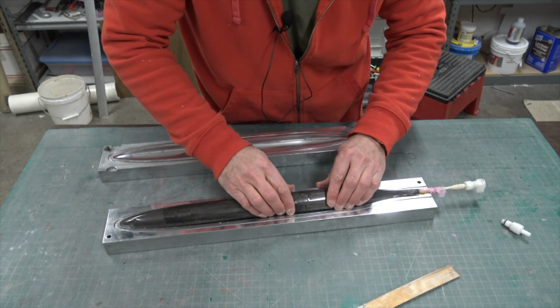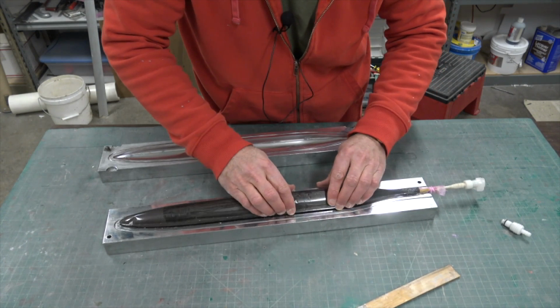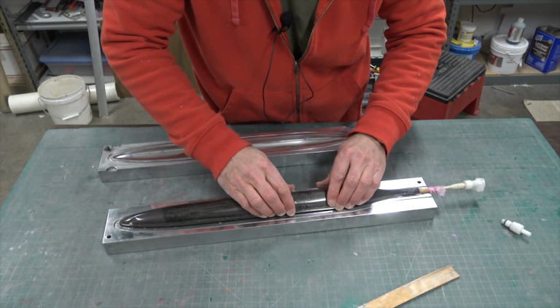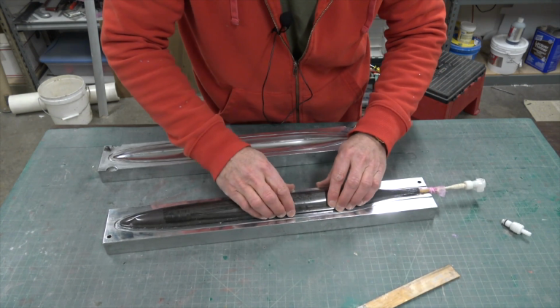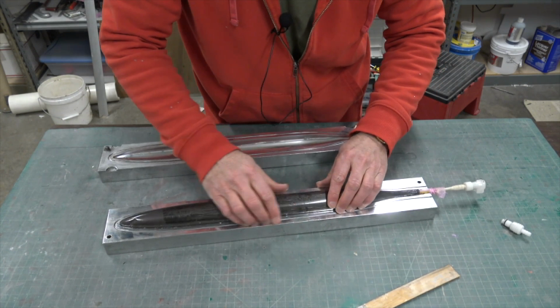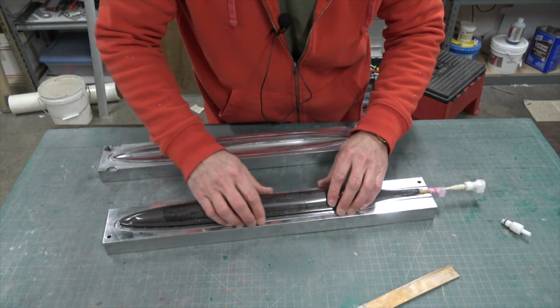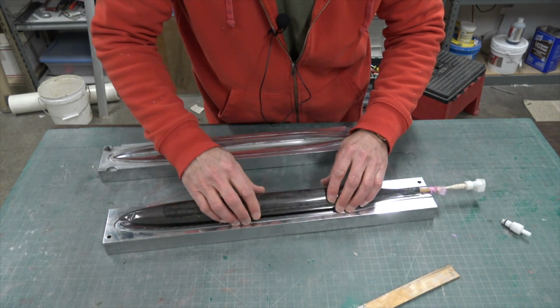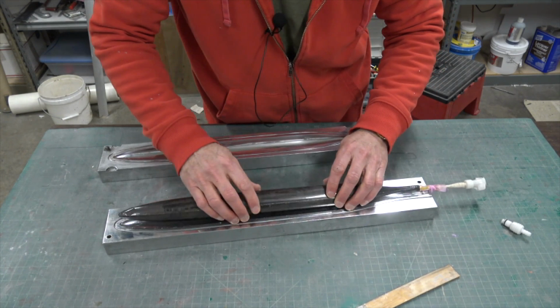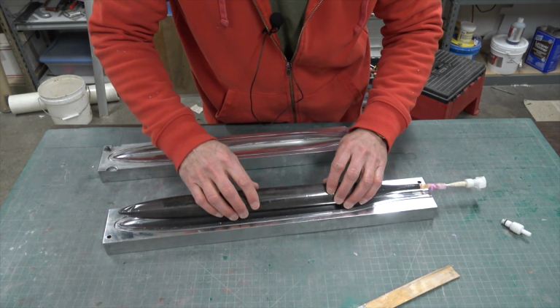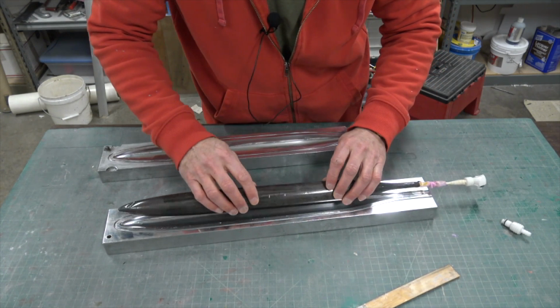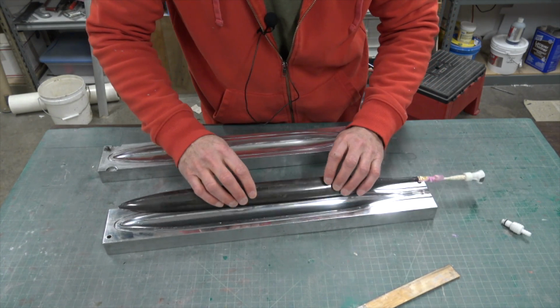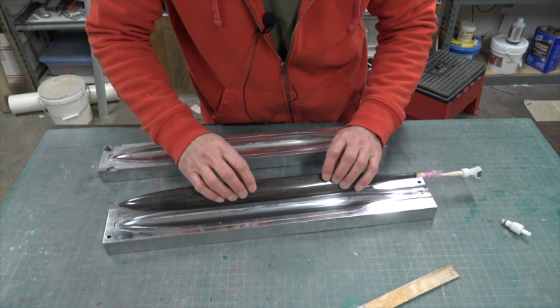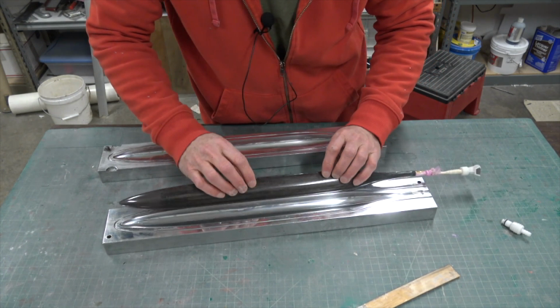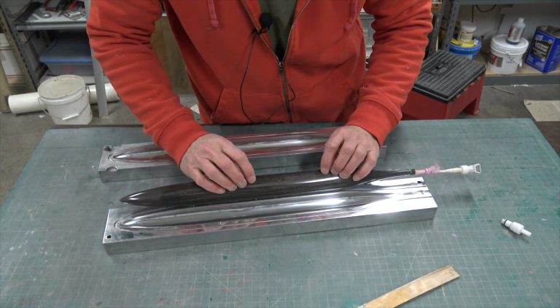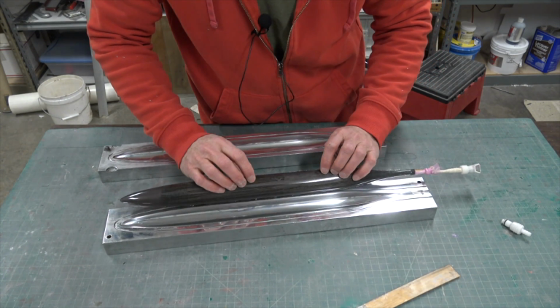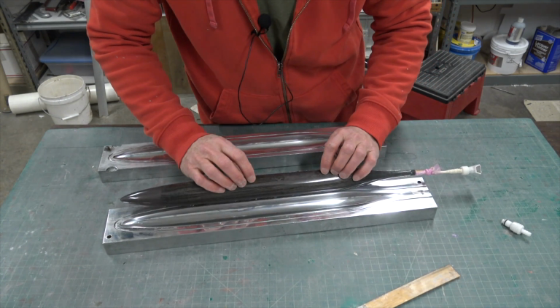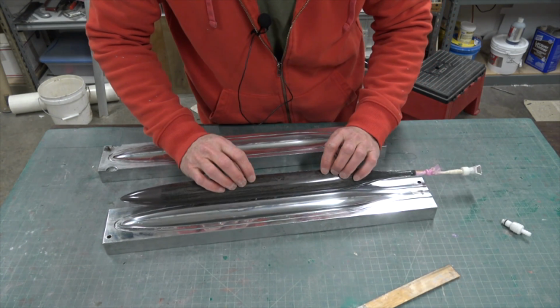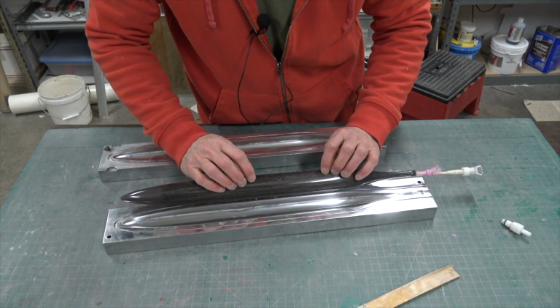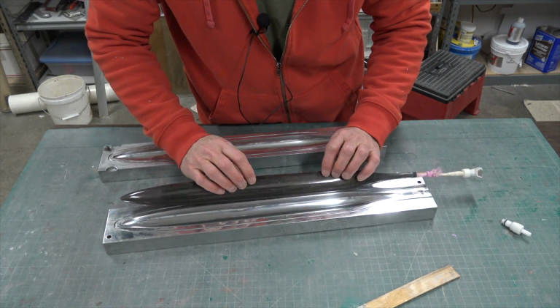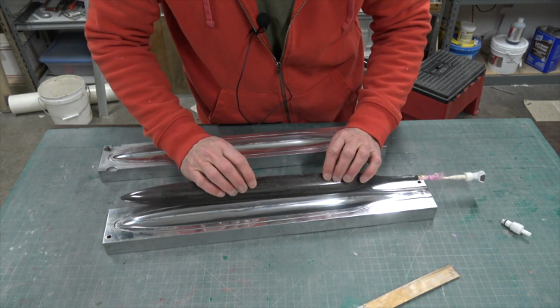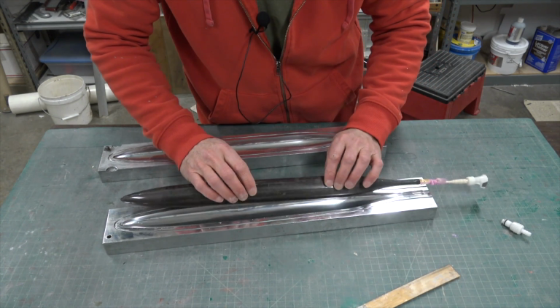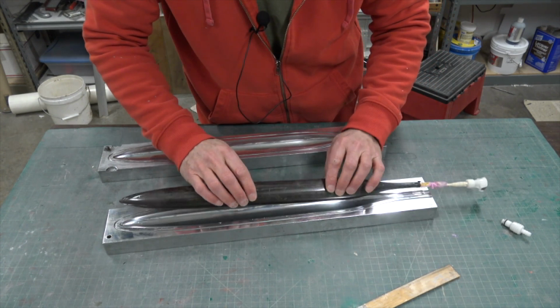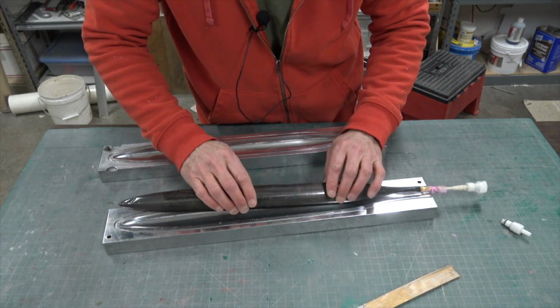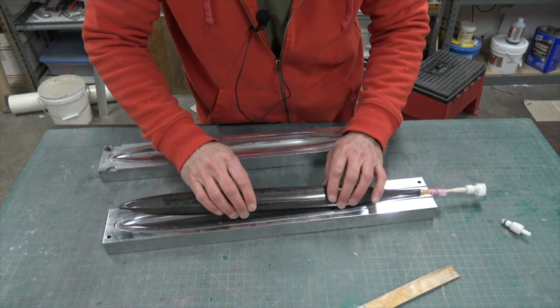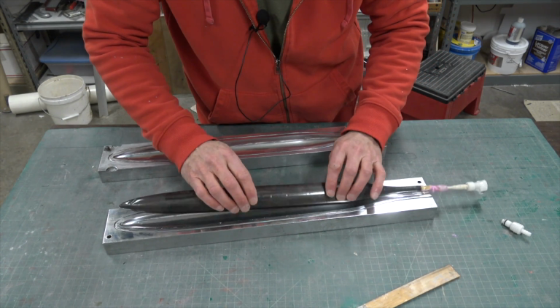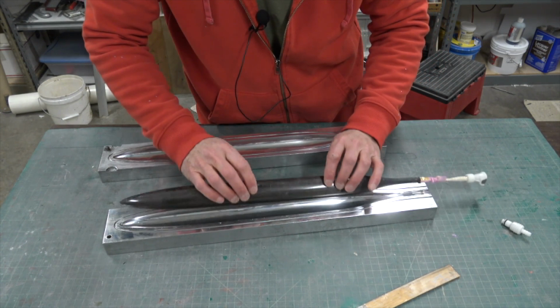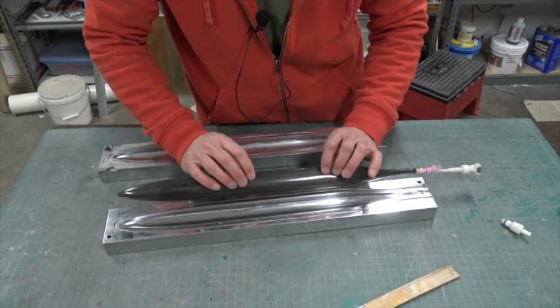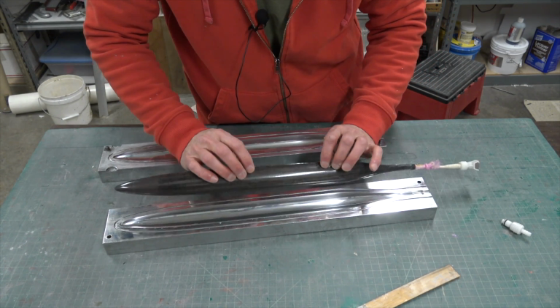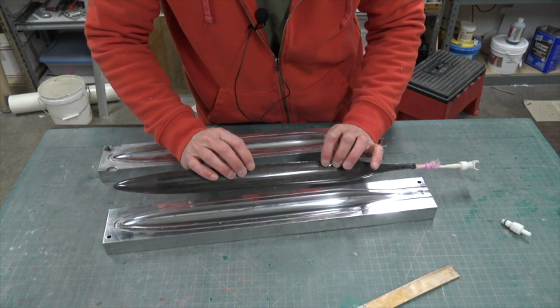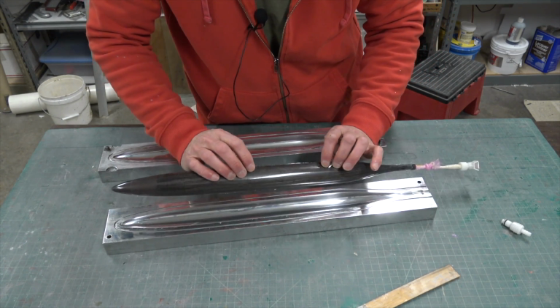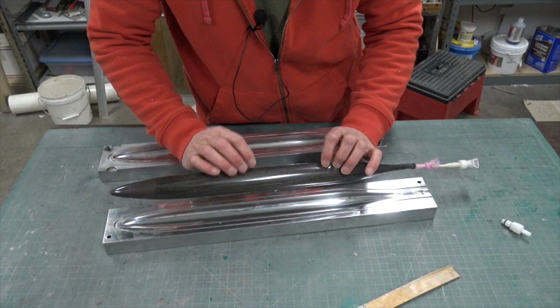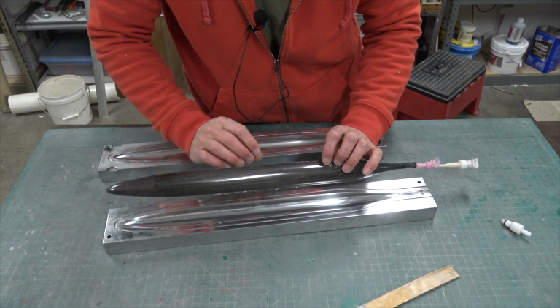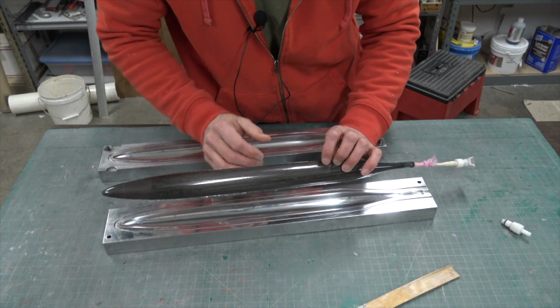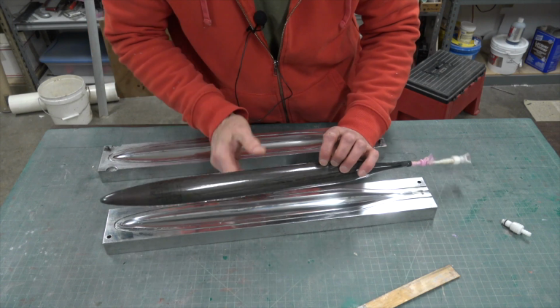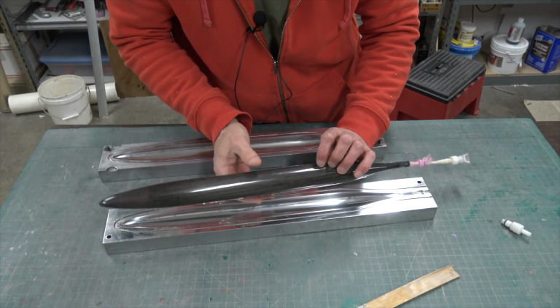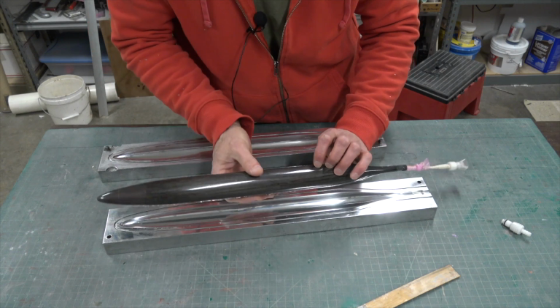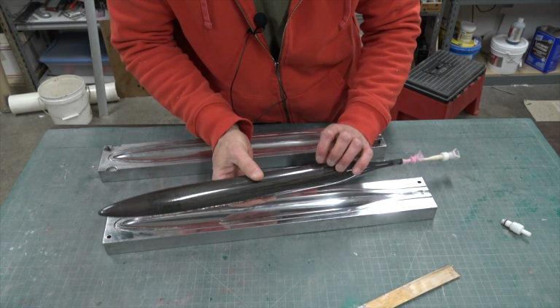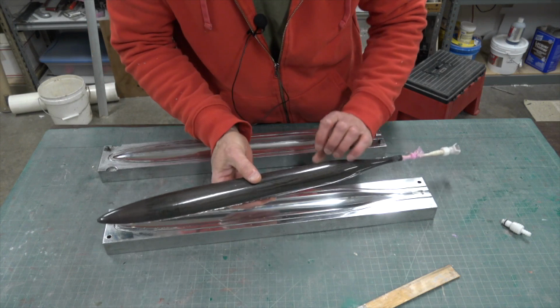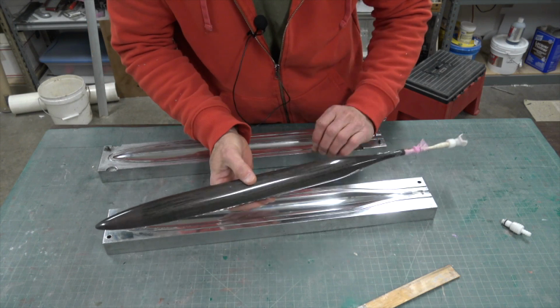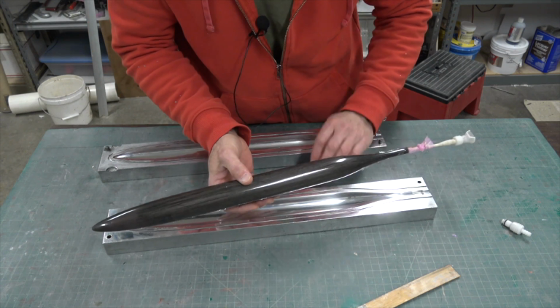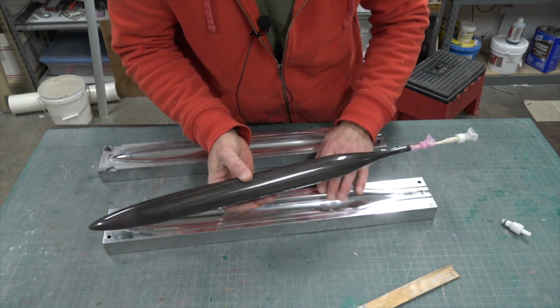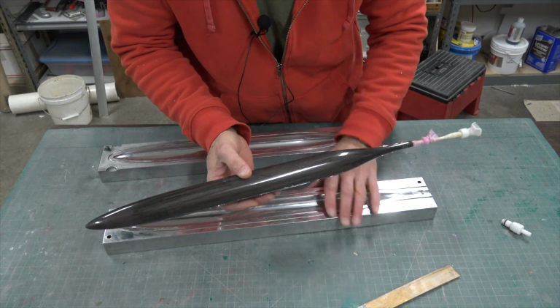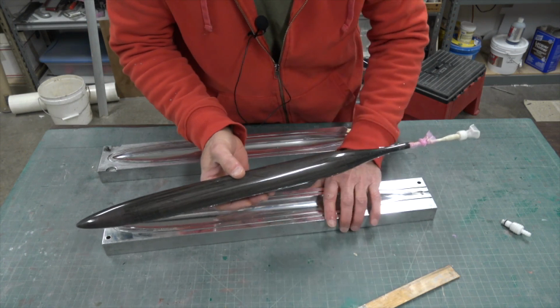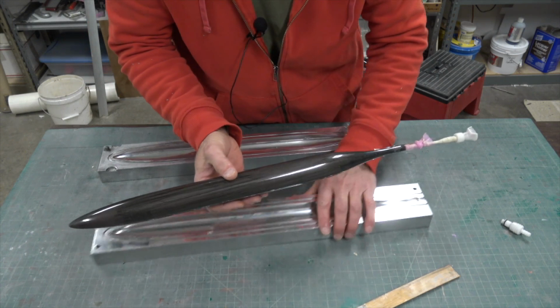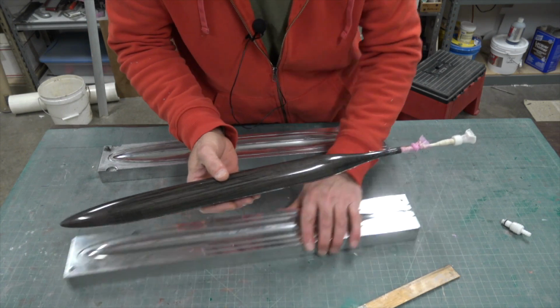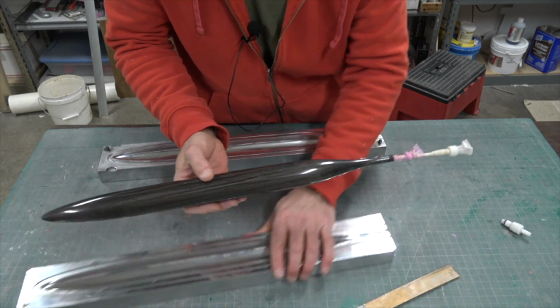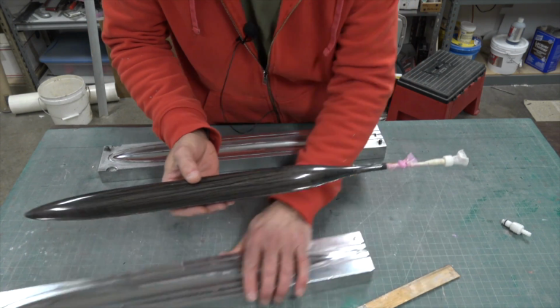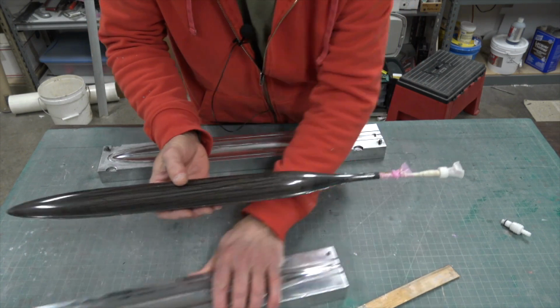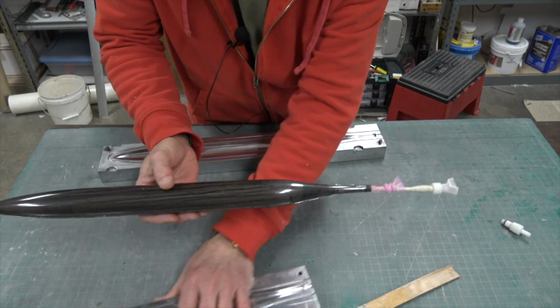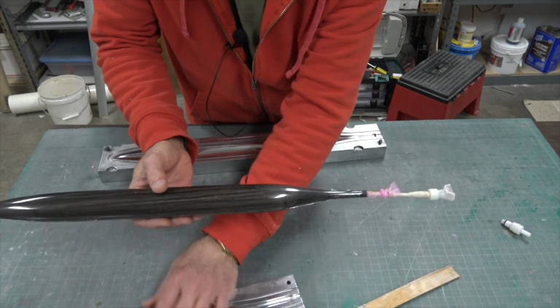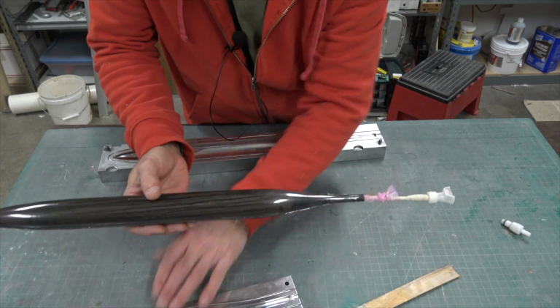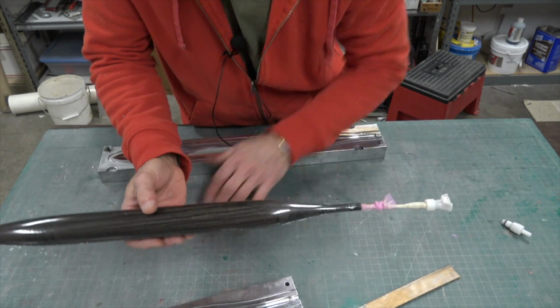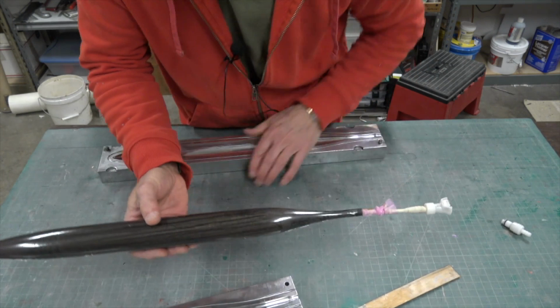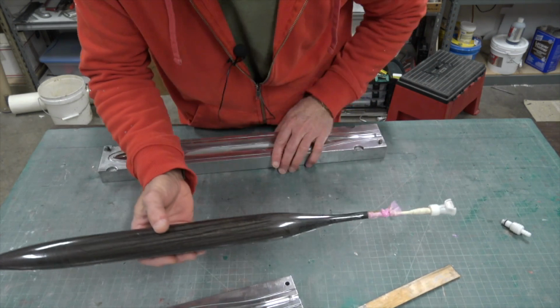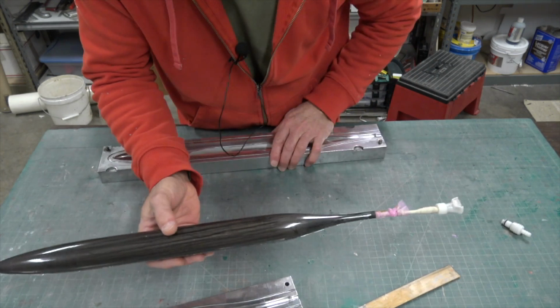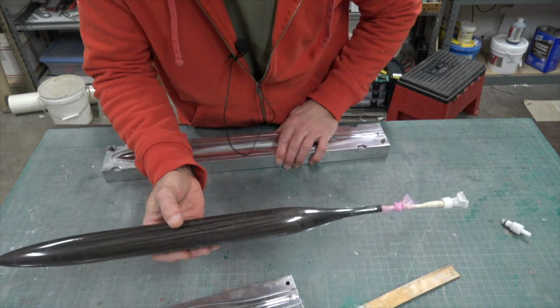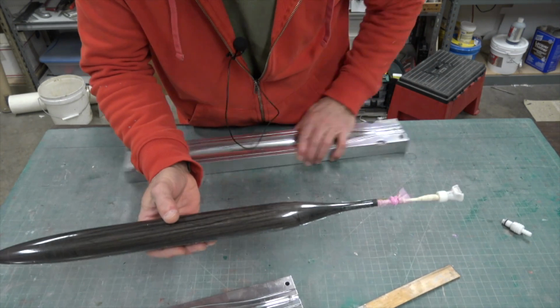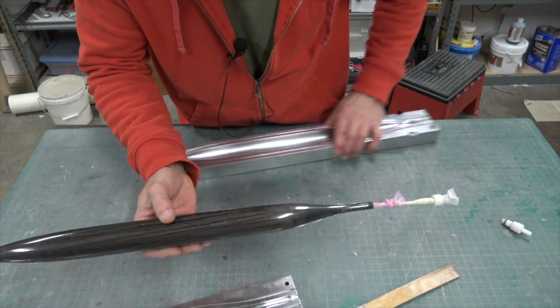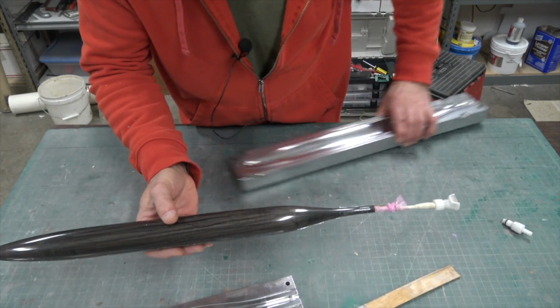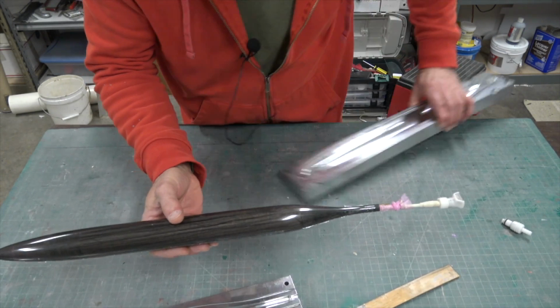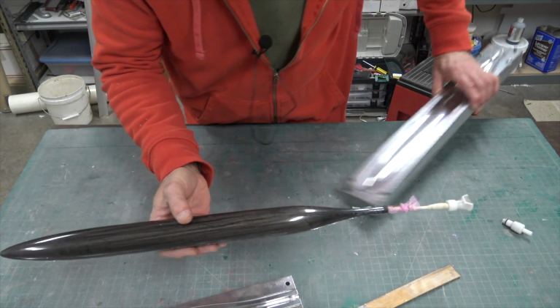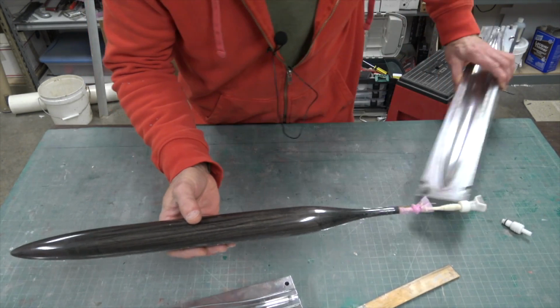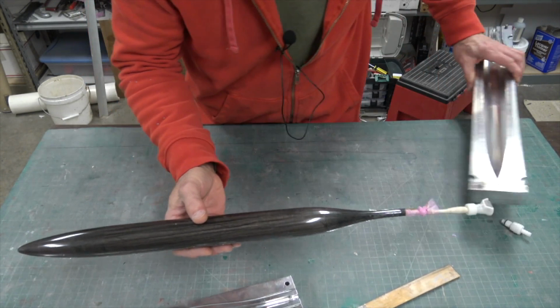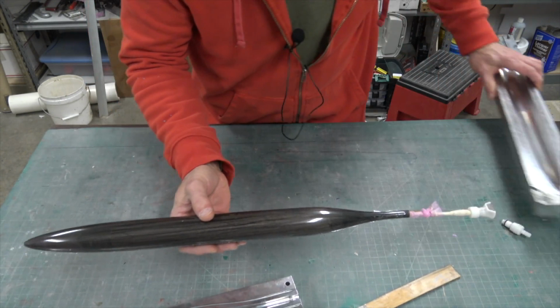And it will just roll right out. So I kind of roll it out, and this one looks pretty nice.